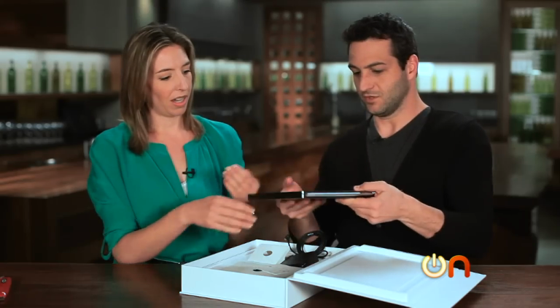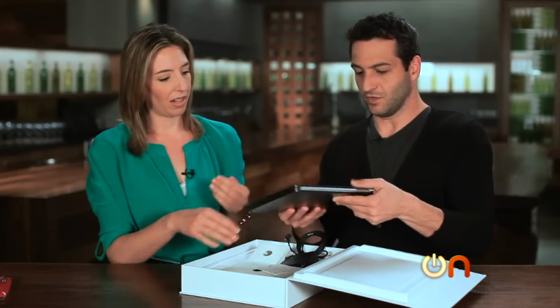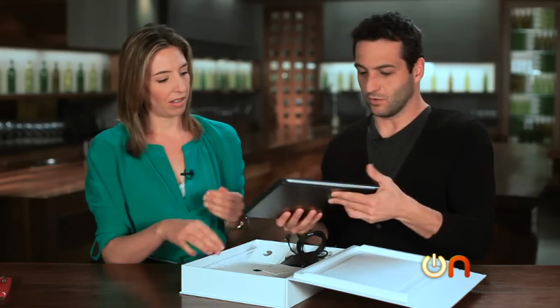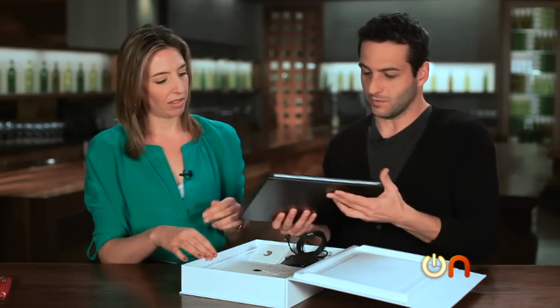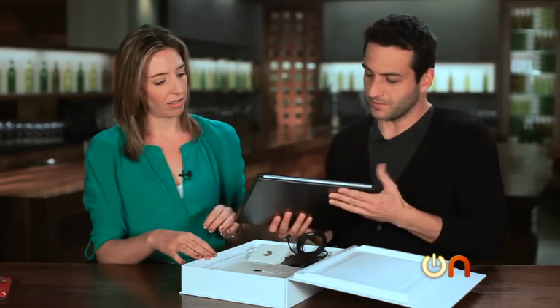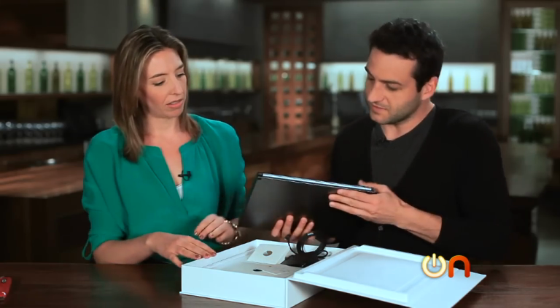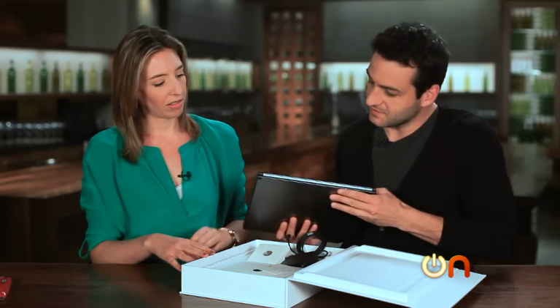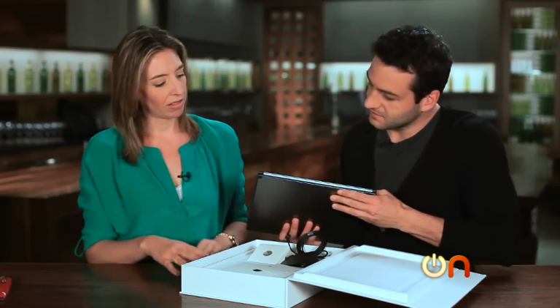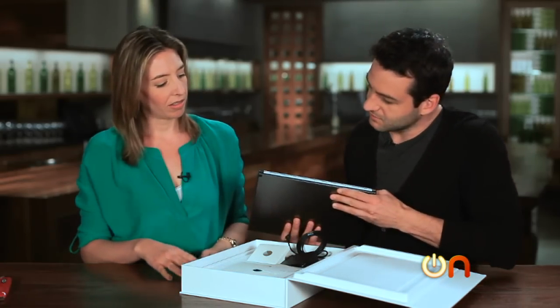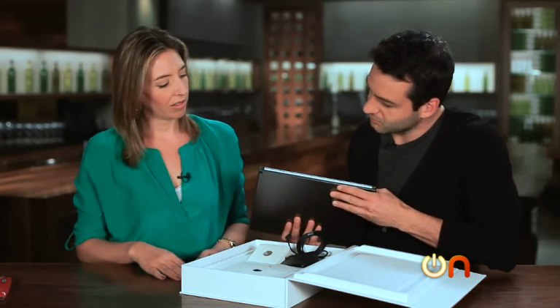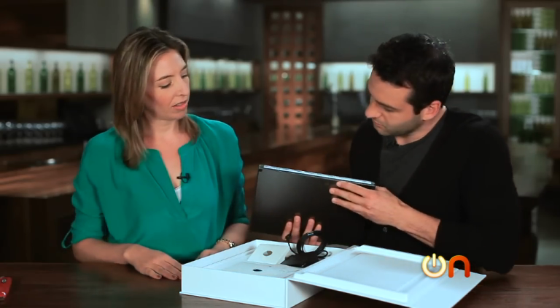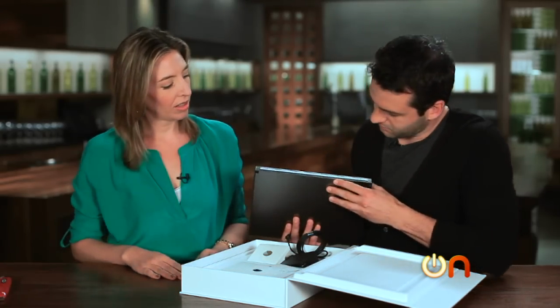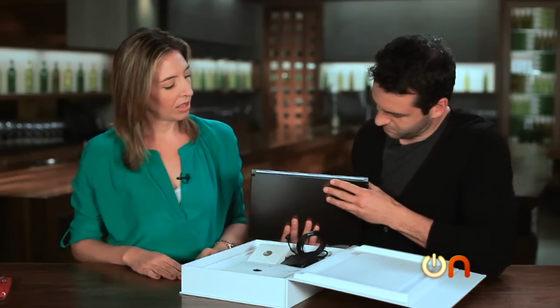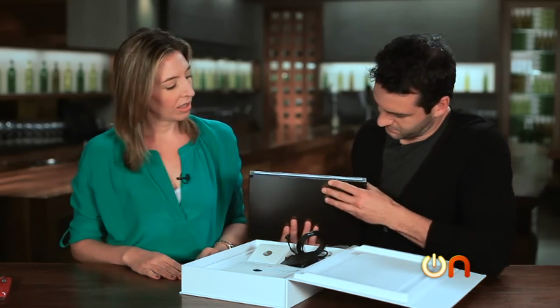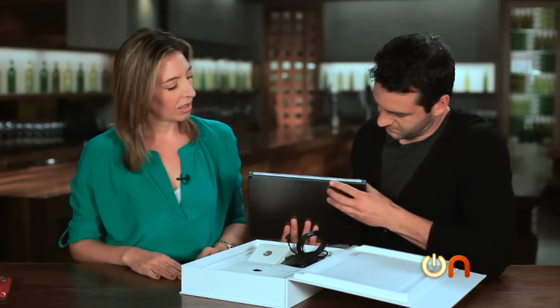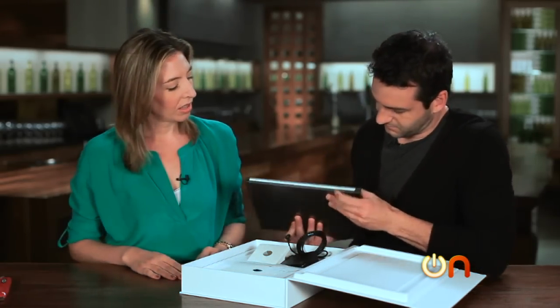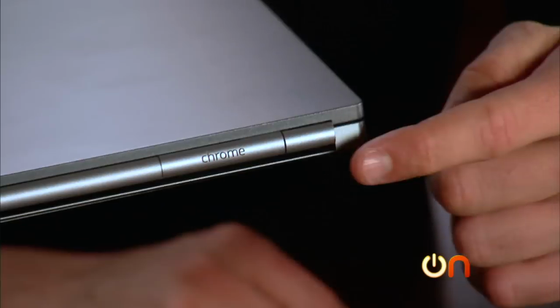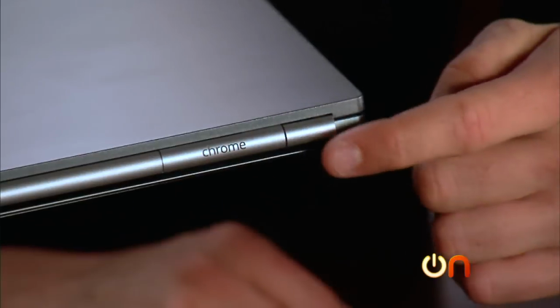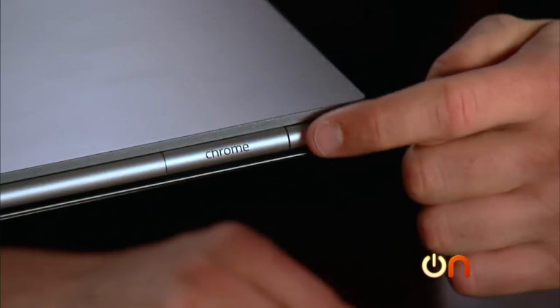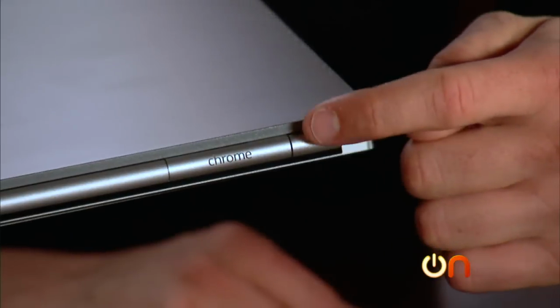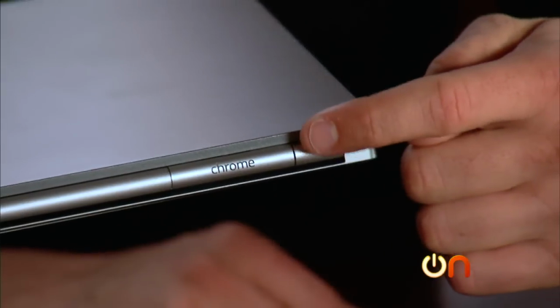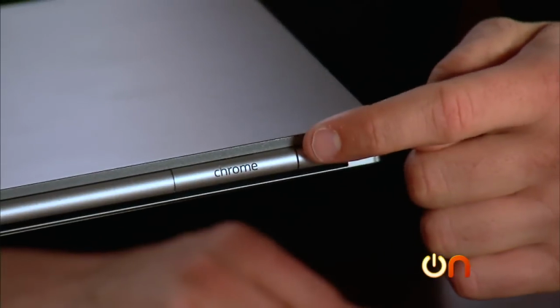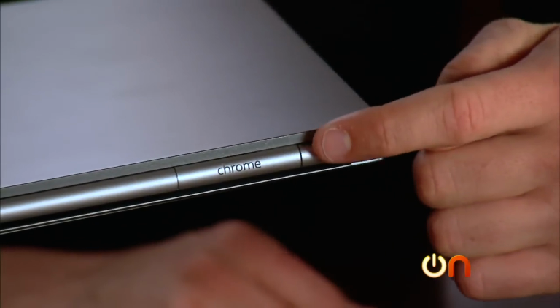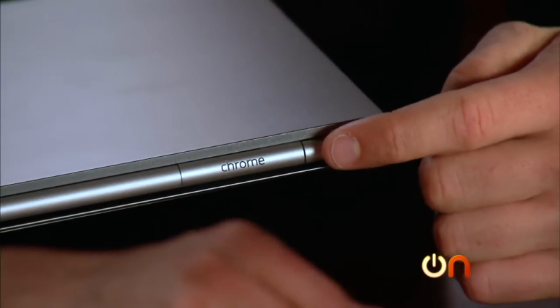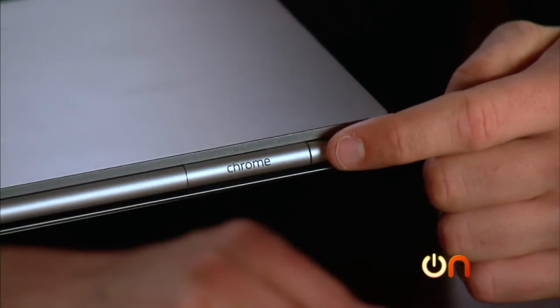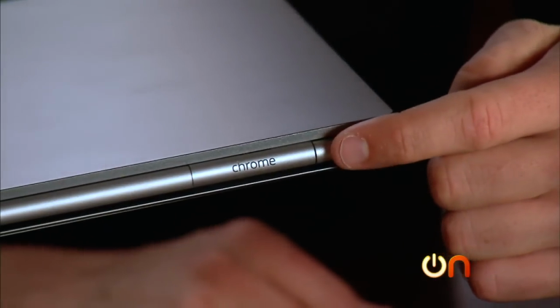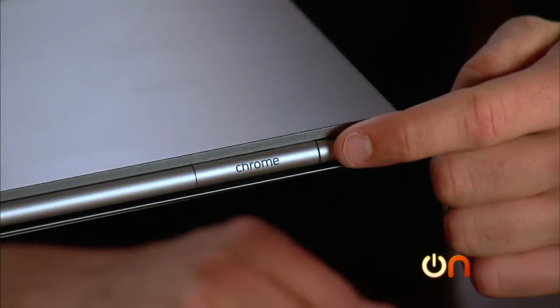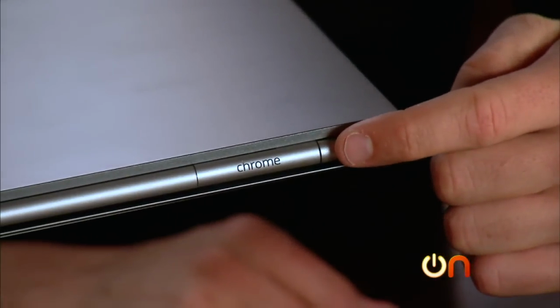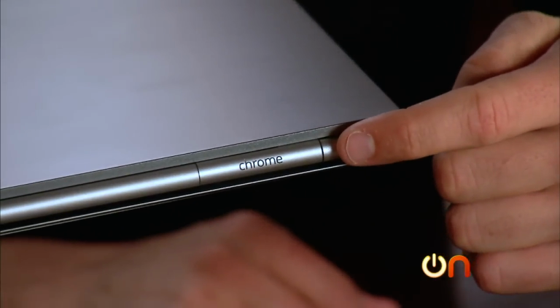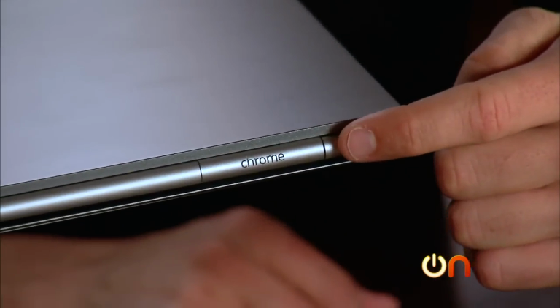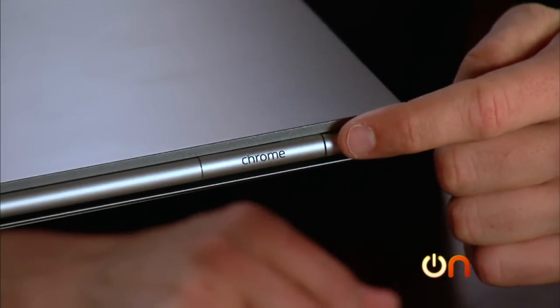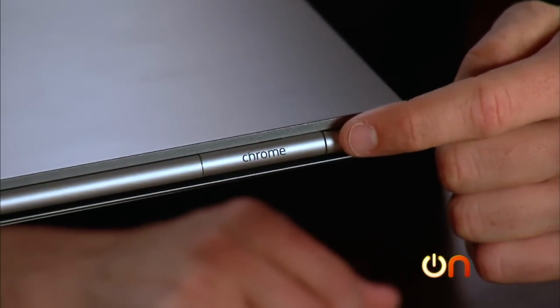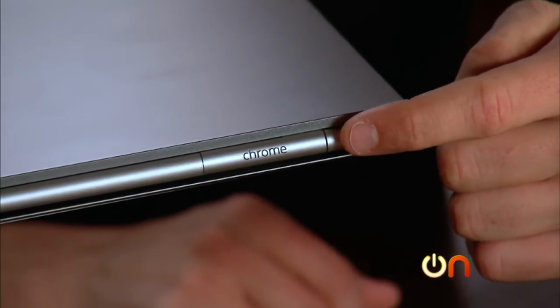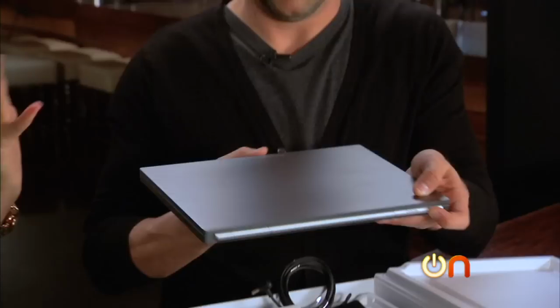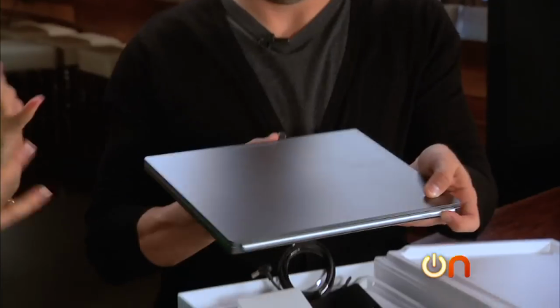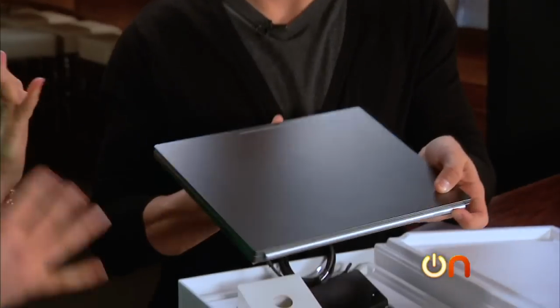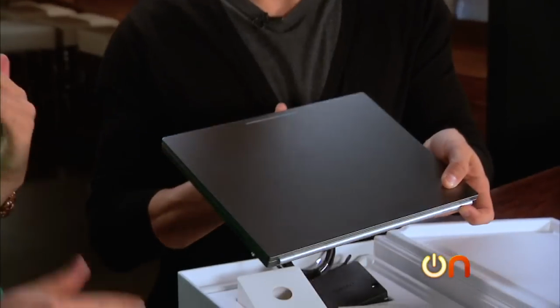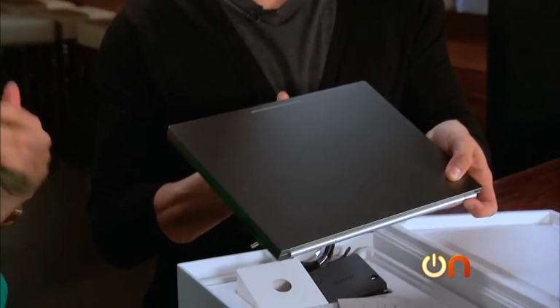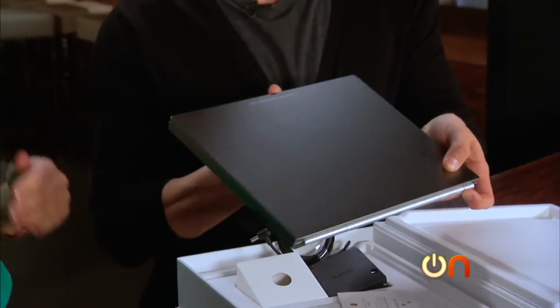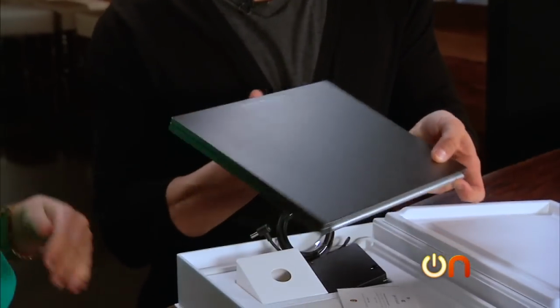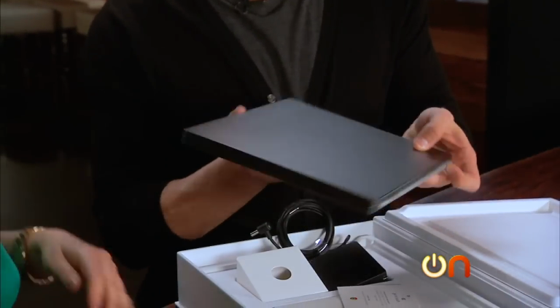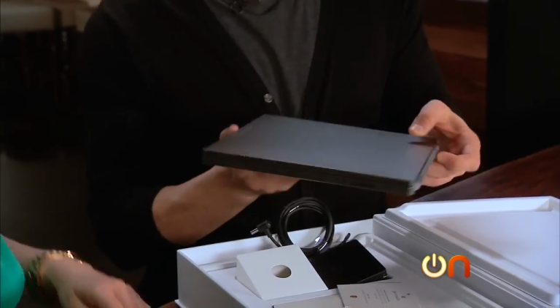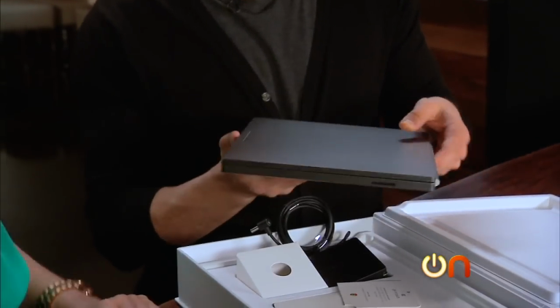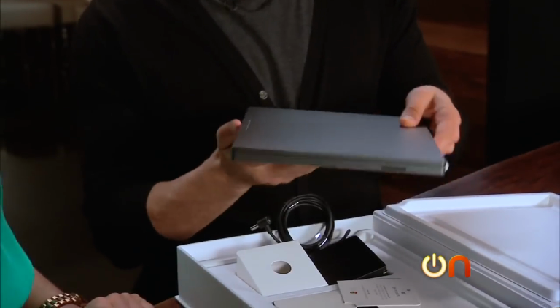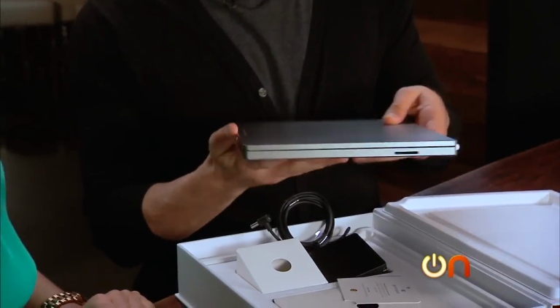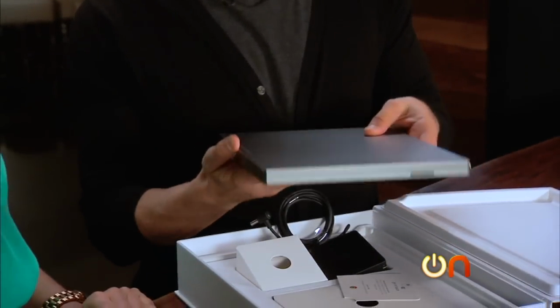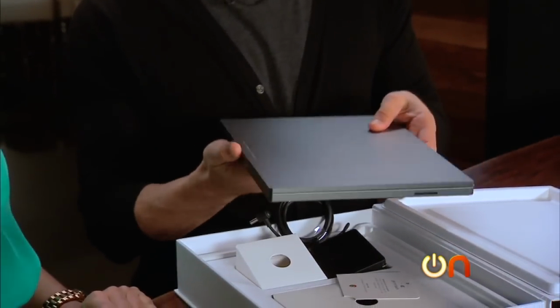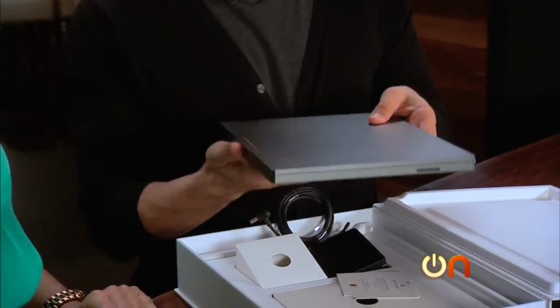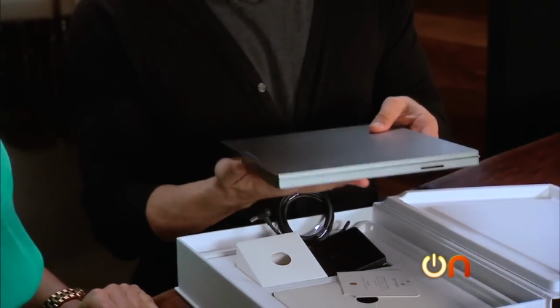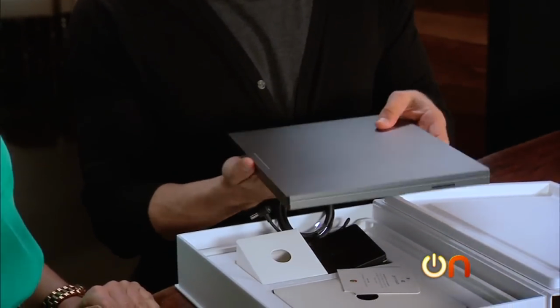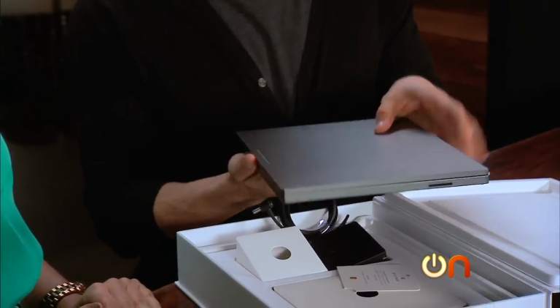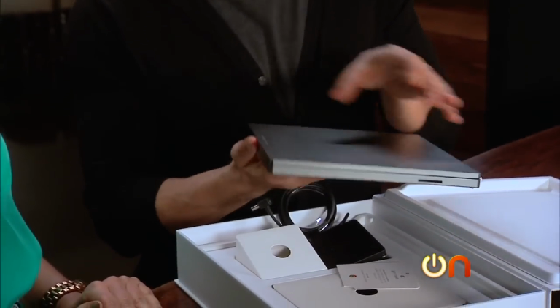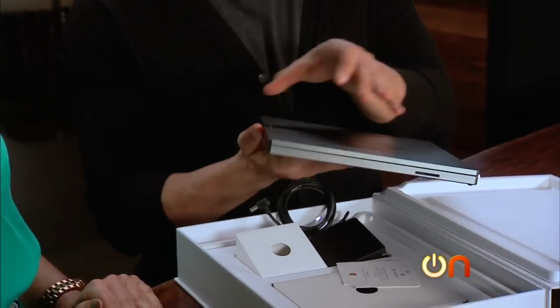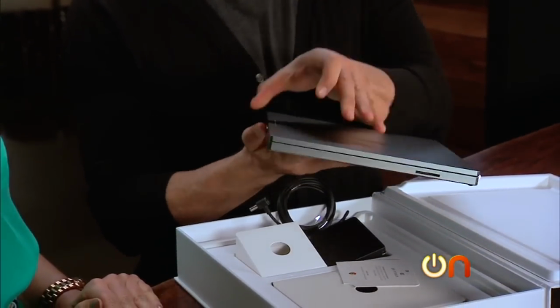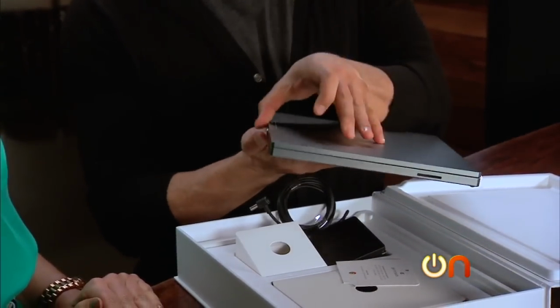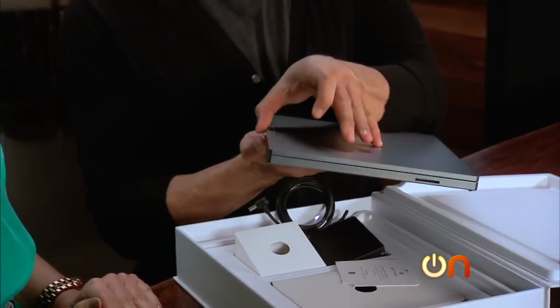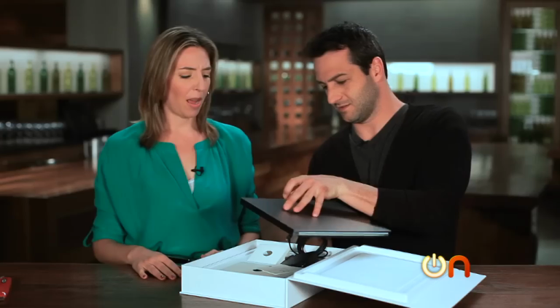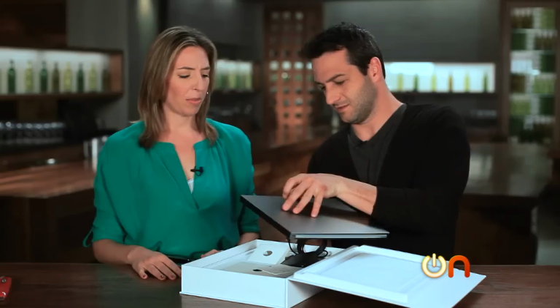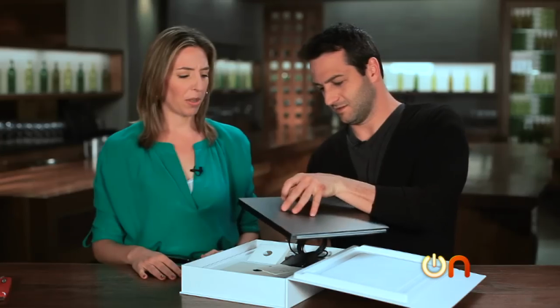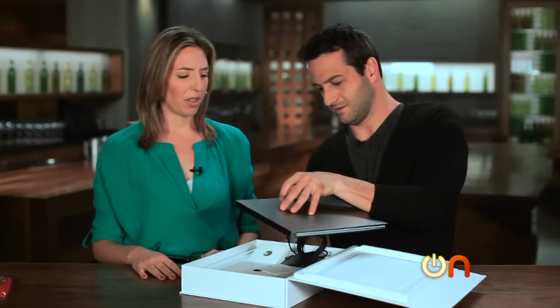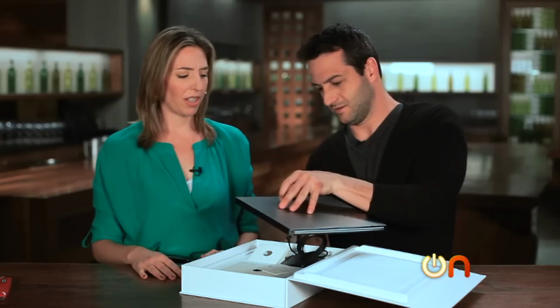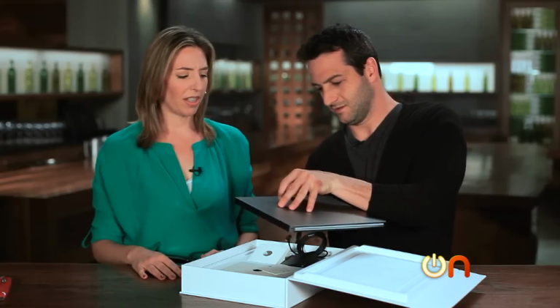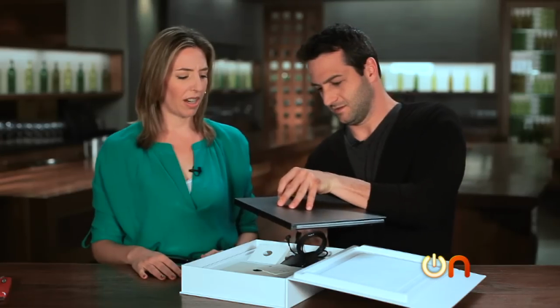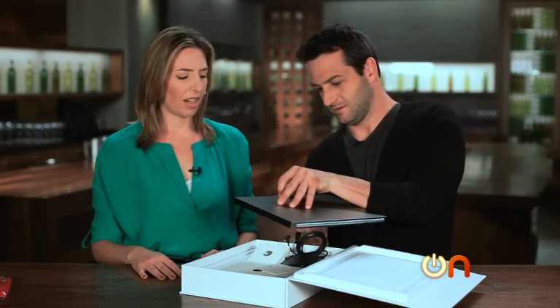The only place it says Chrome is right there. That's pretty sweet. It's so nice. It's absolutely stunning.